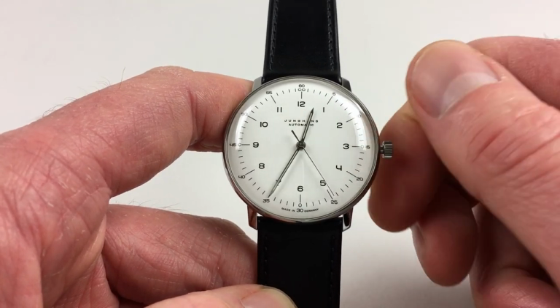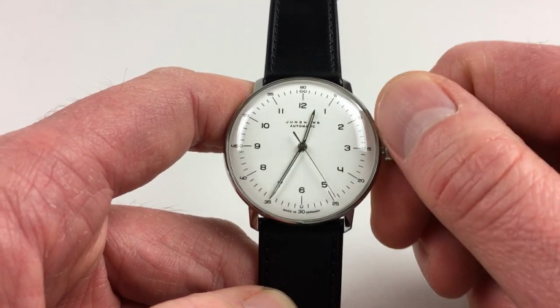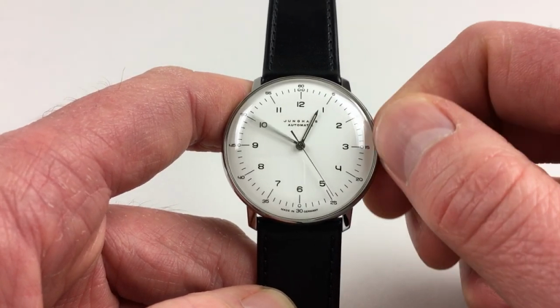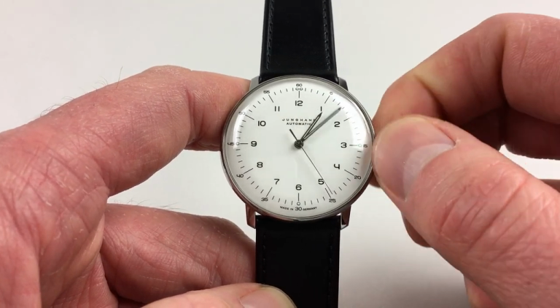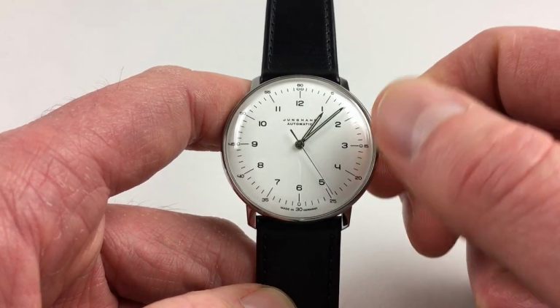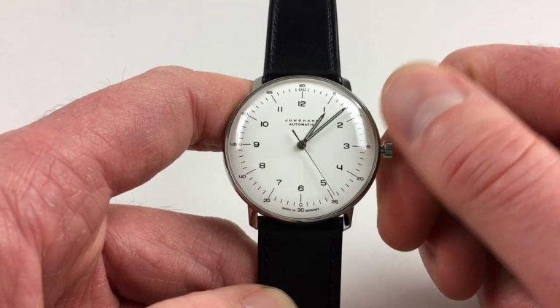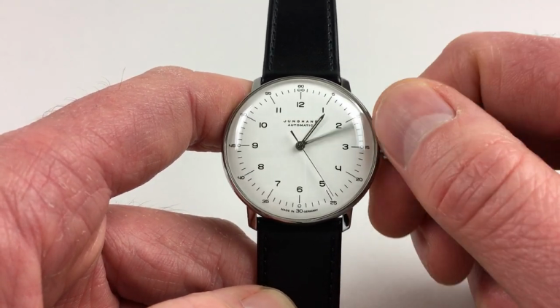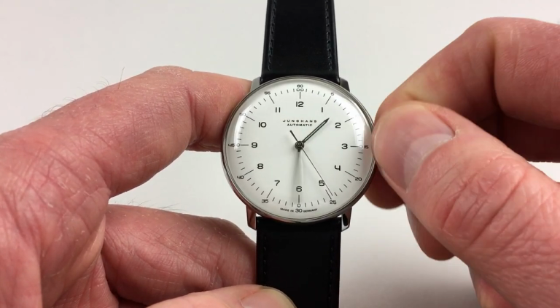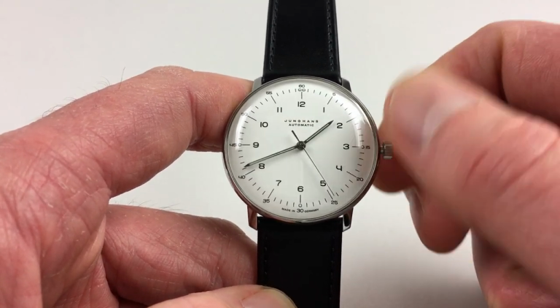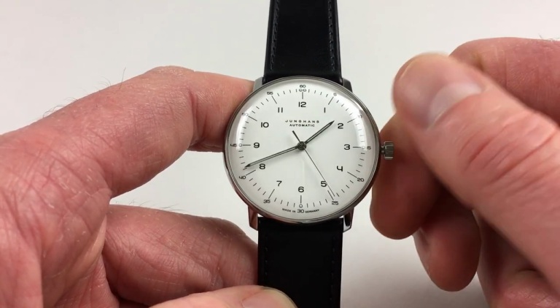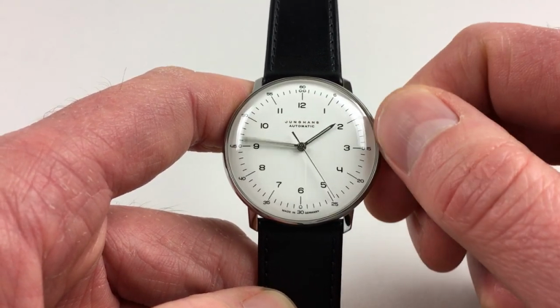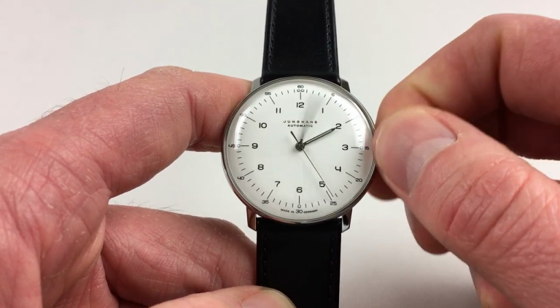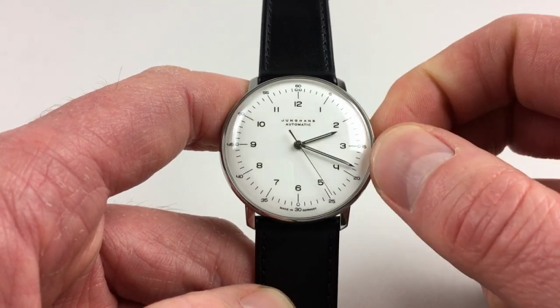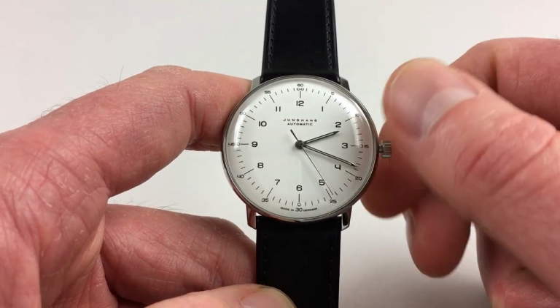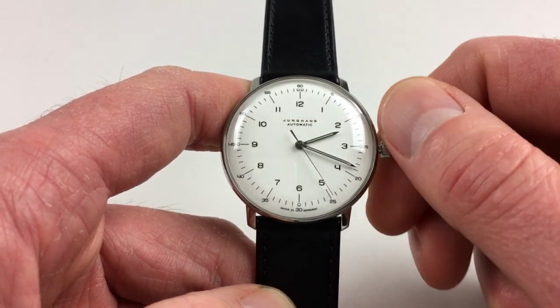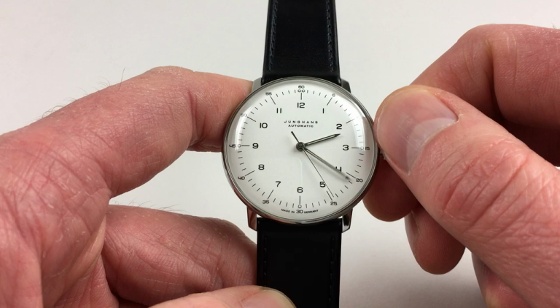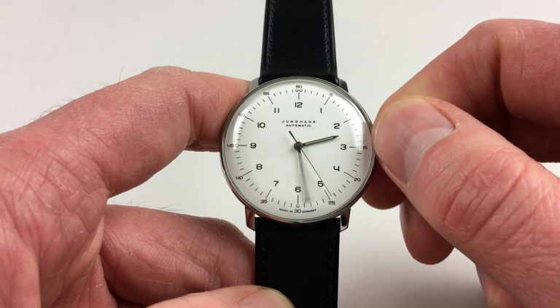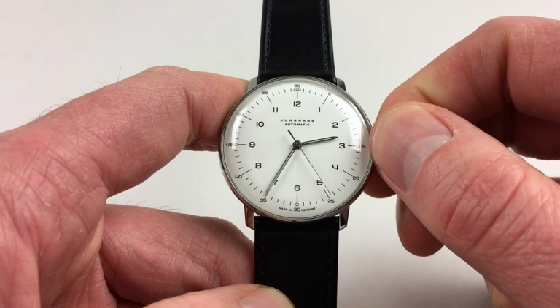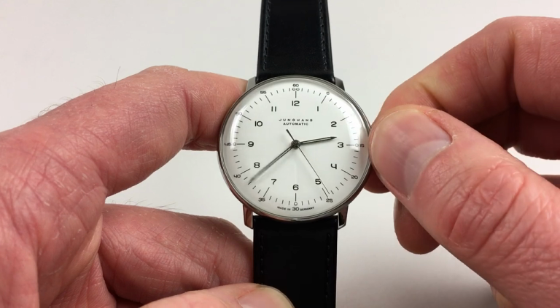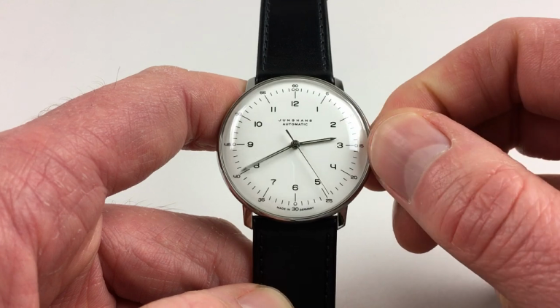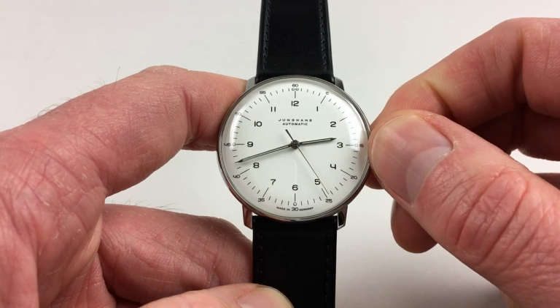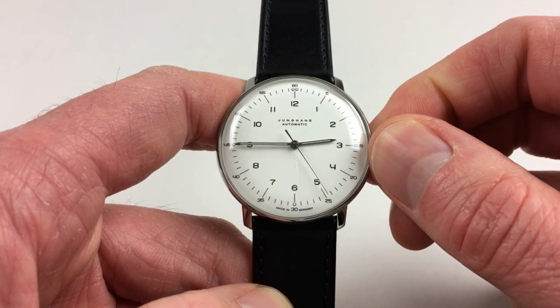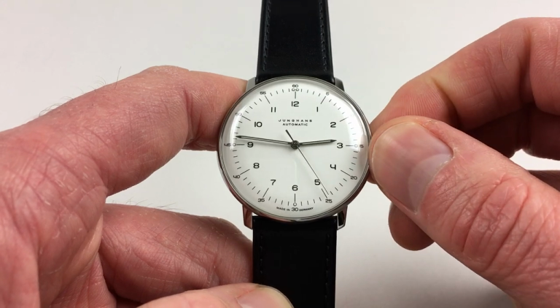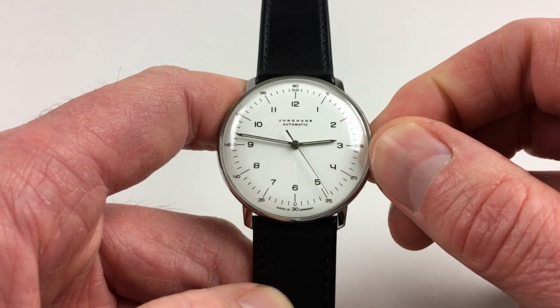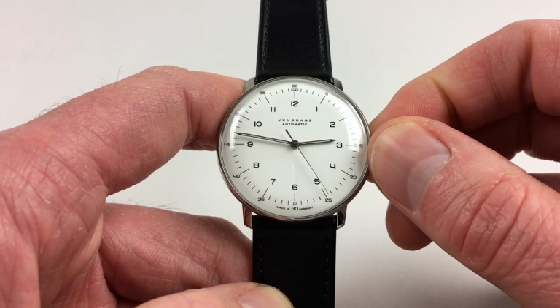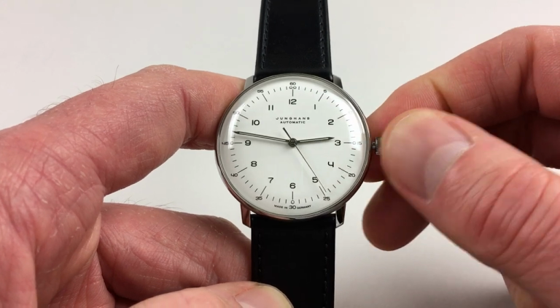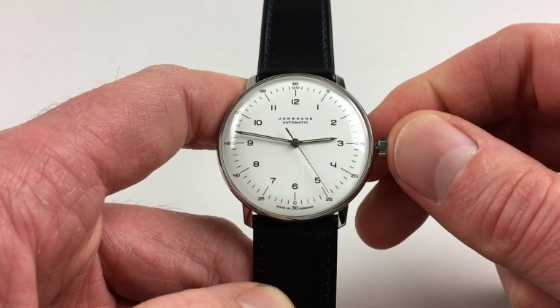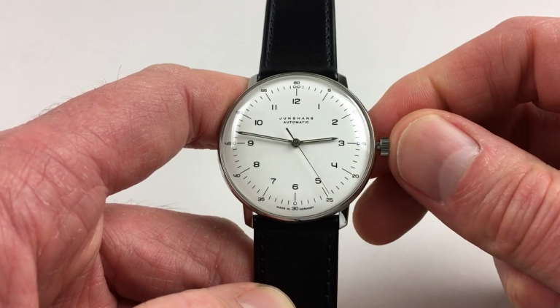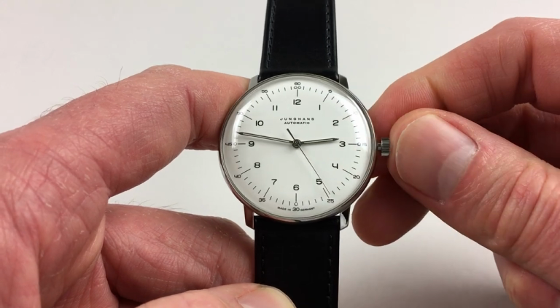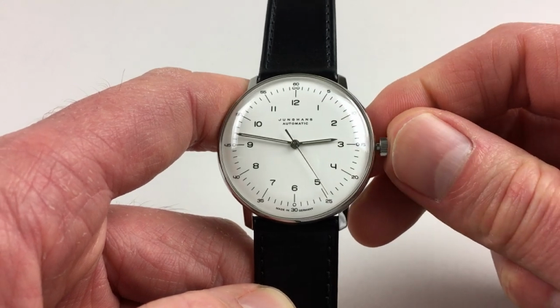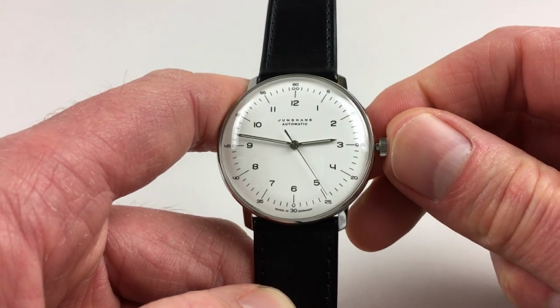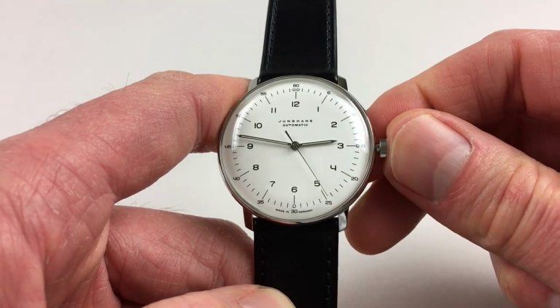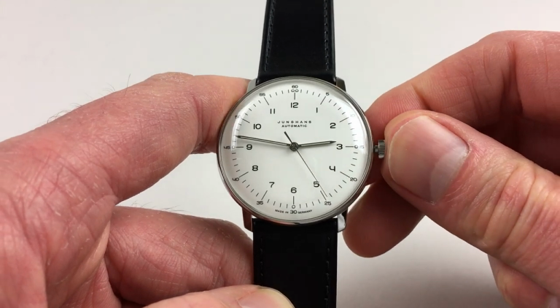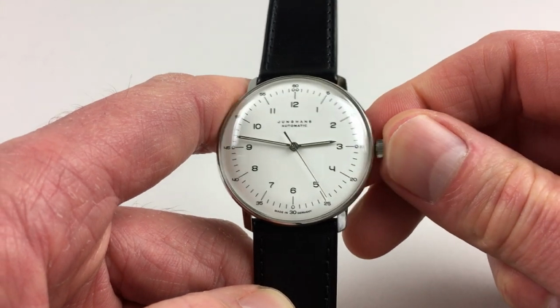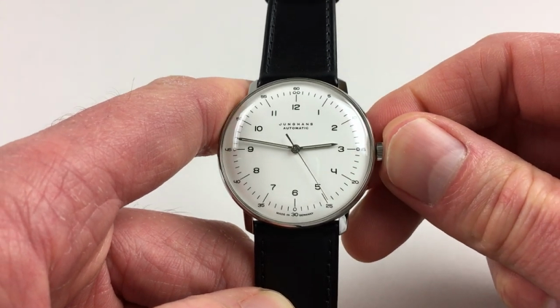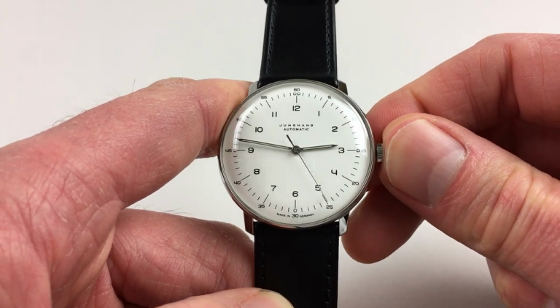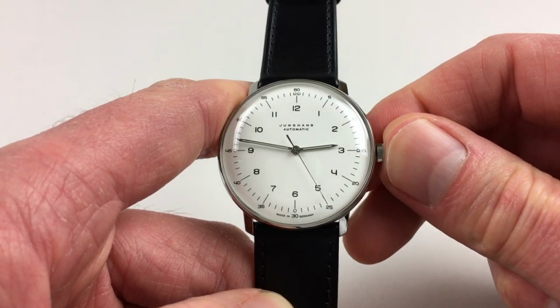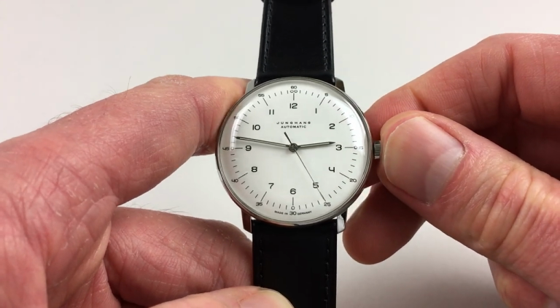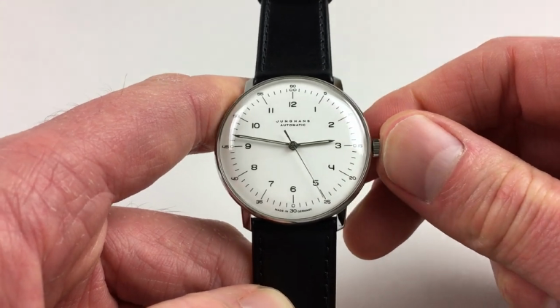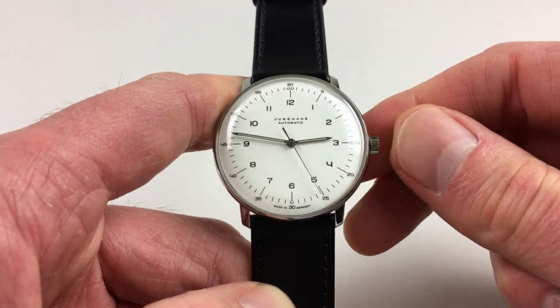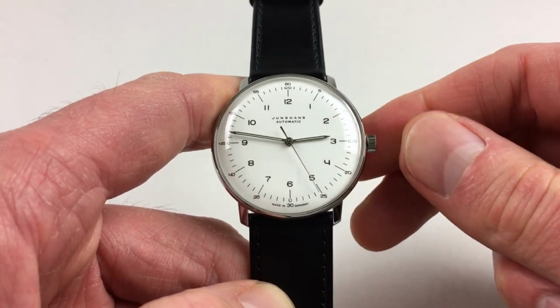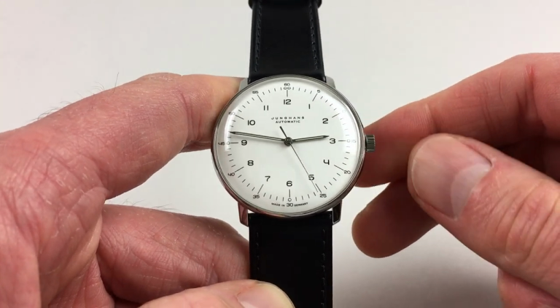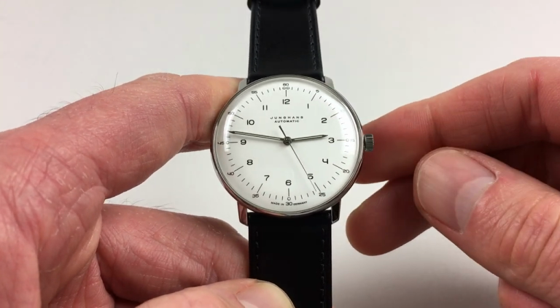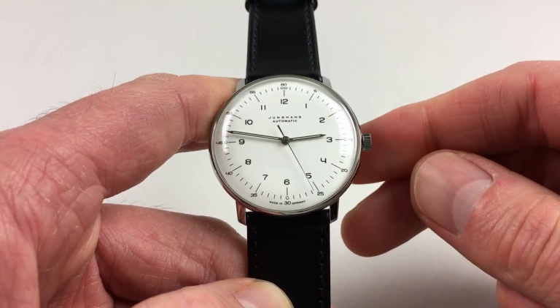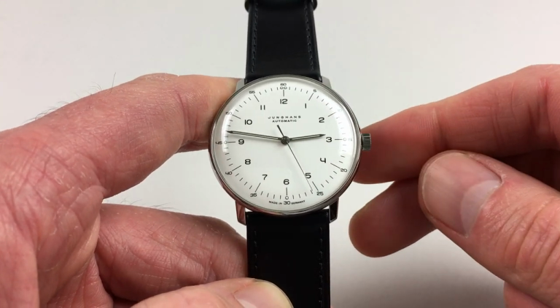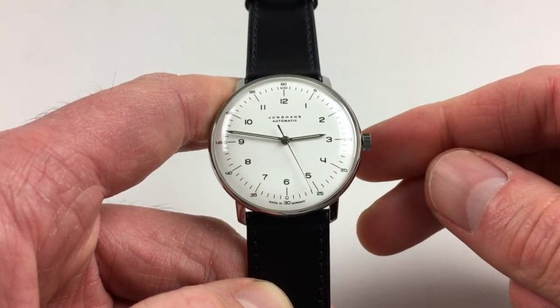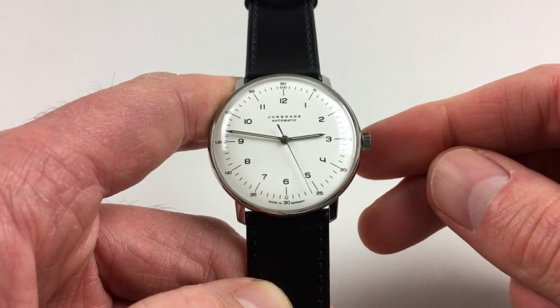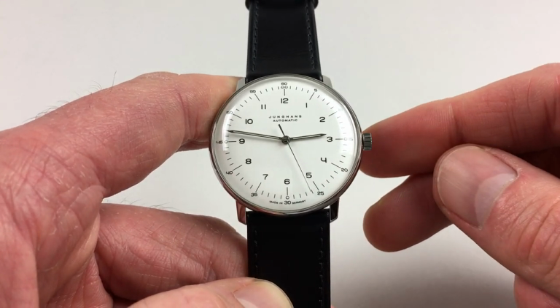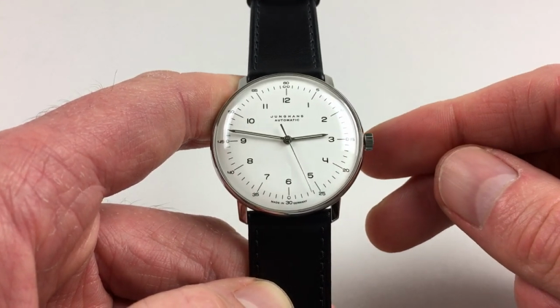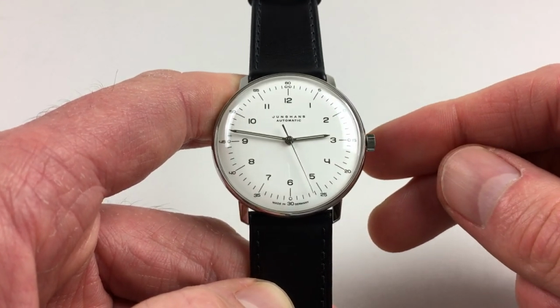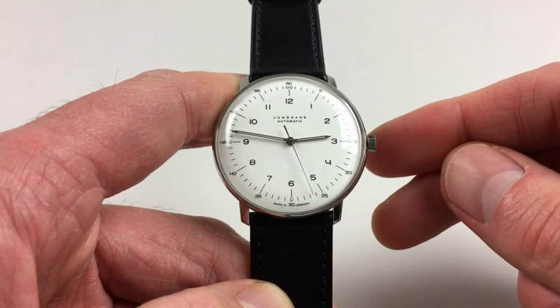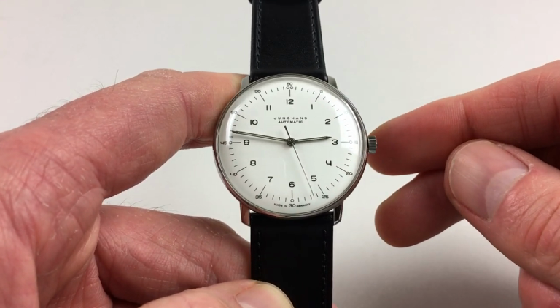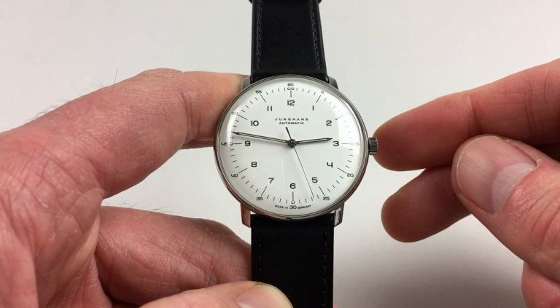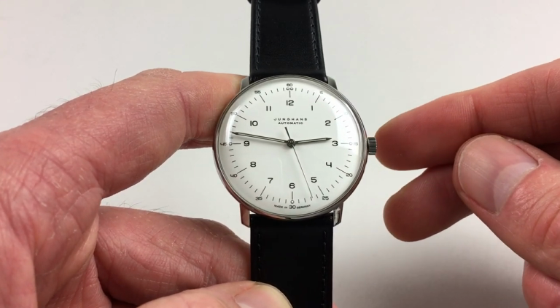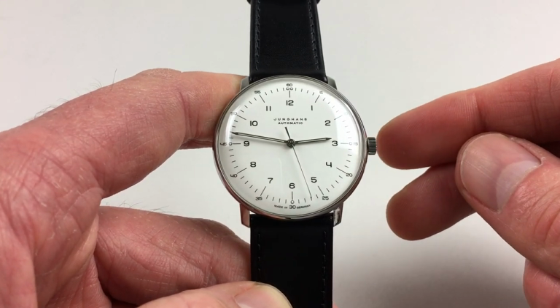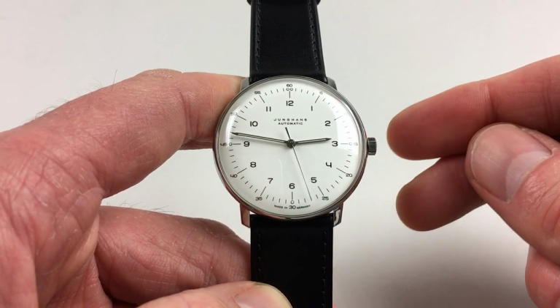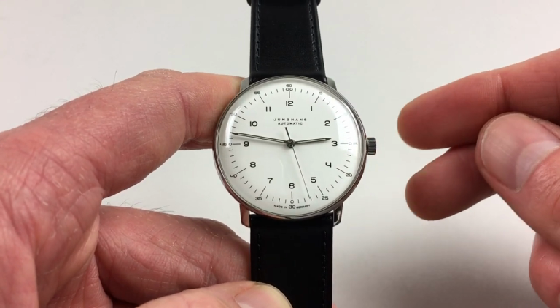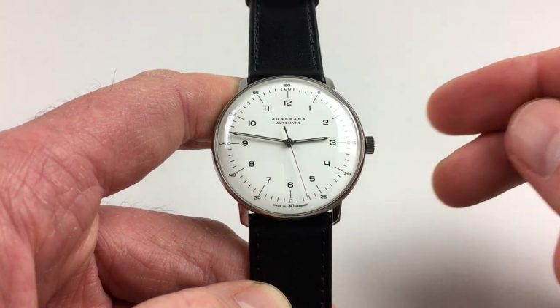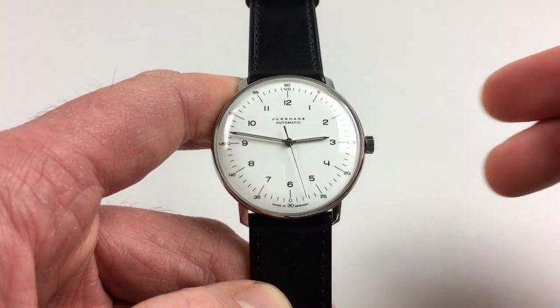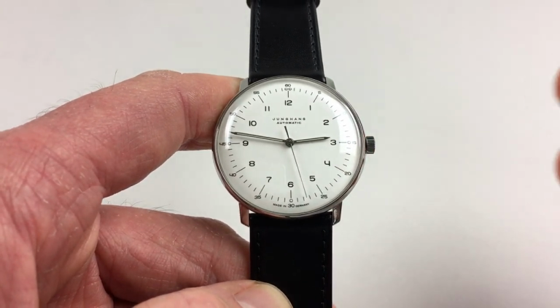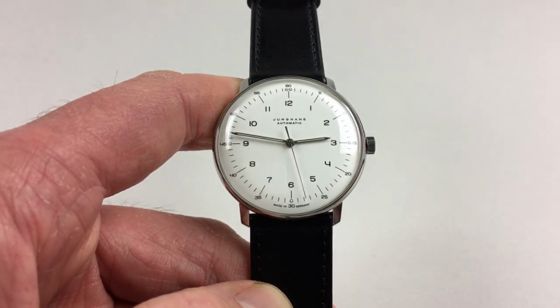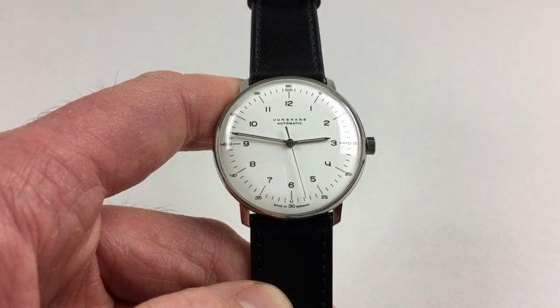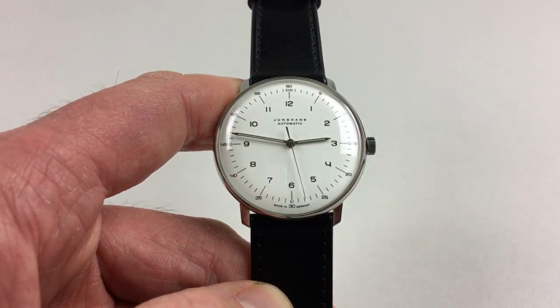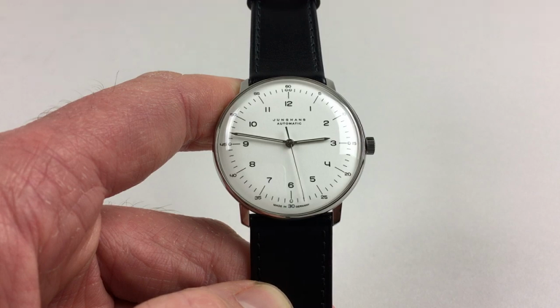And when you set the time, just press the crown back in towards the body of the watch, and the second hand will automatically restart.